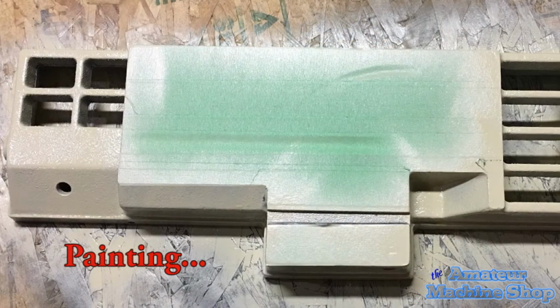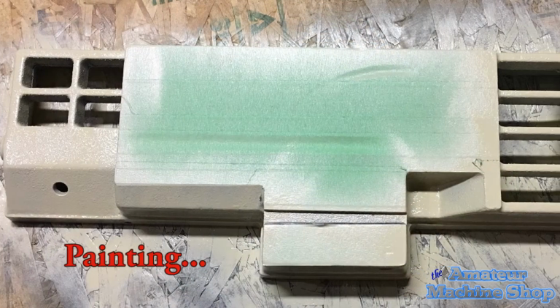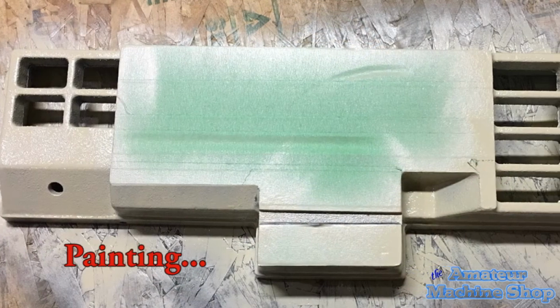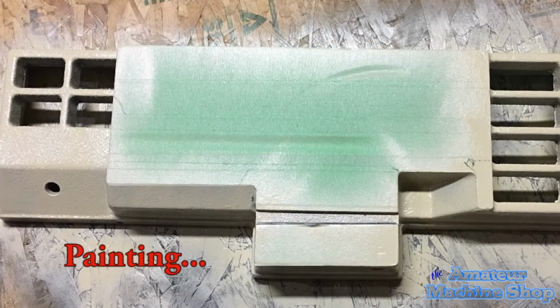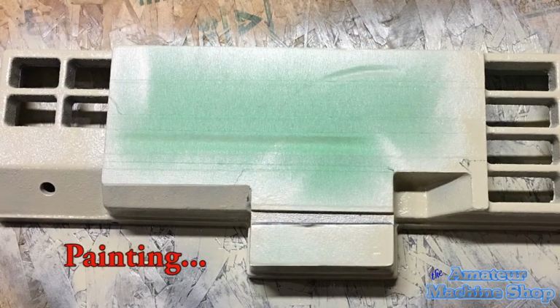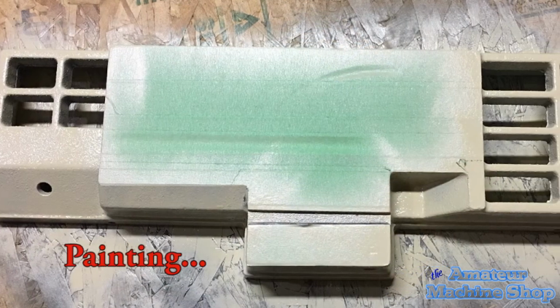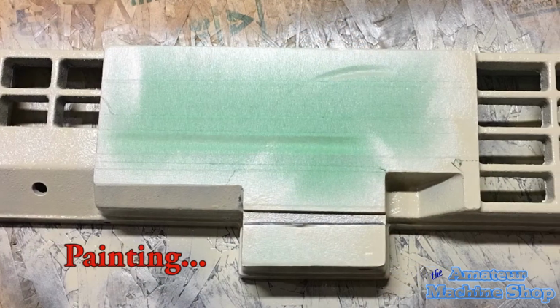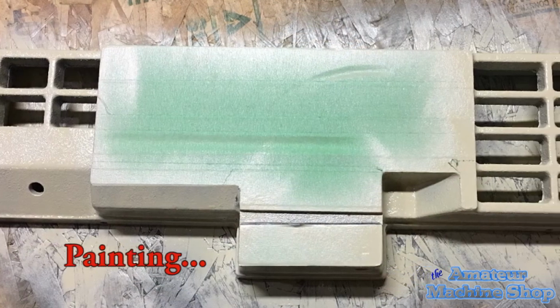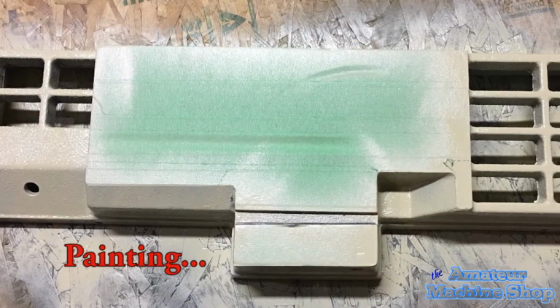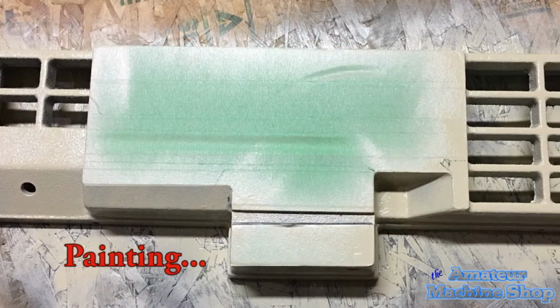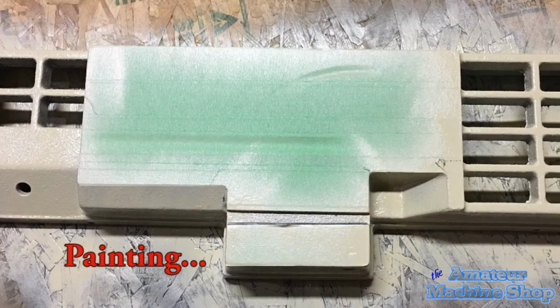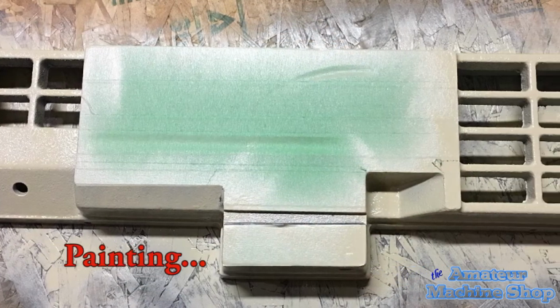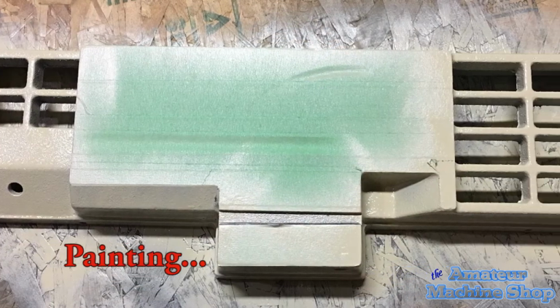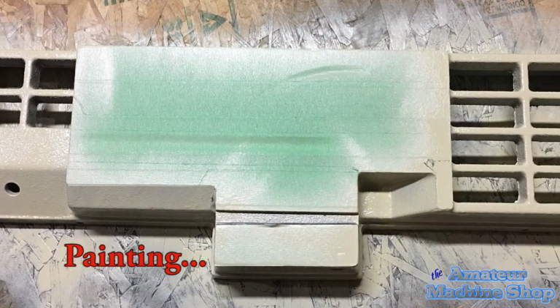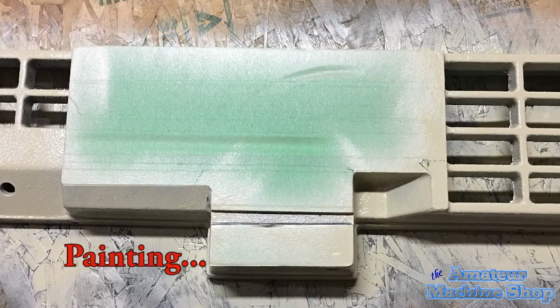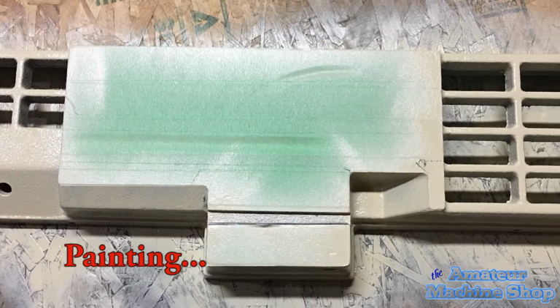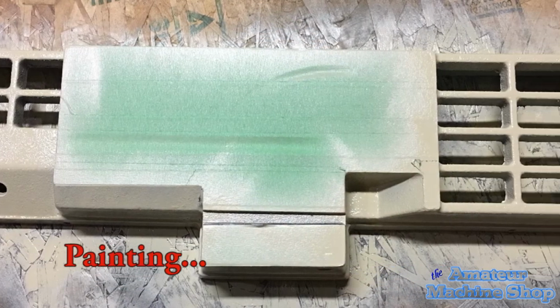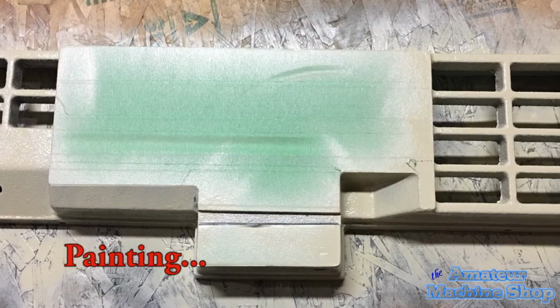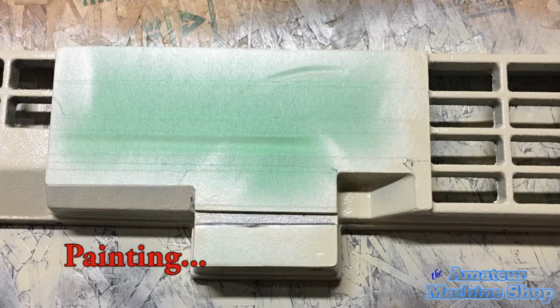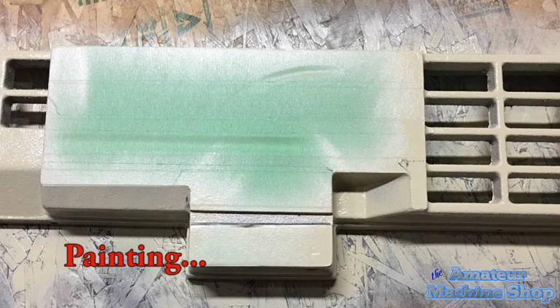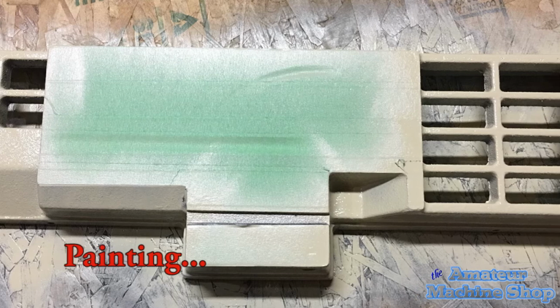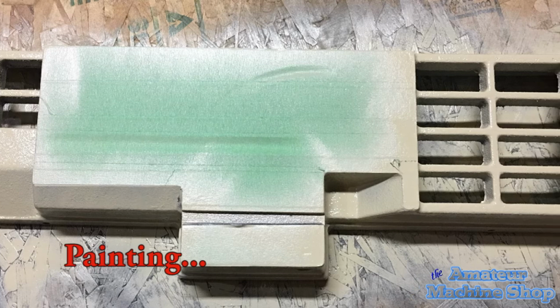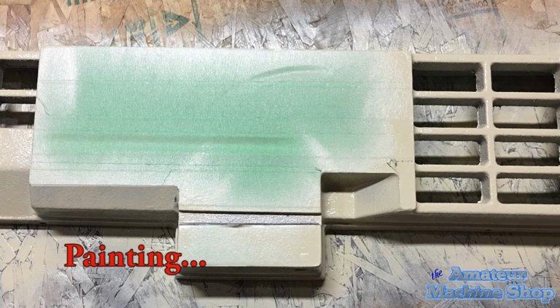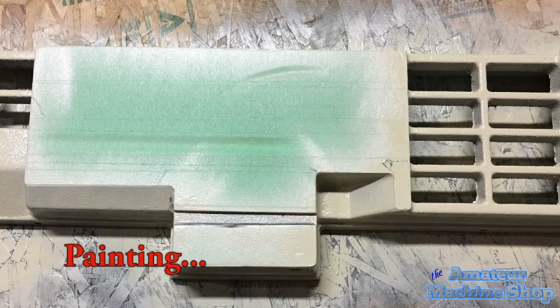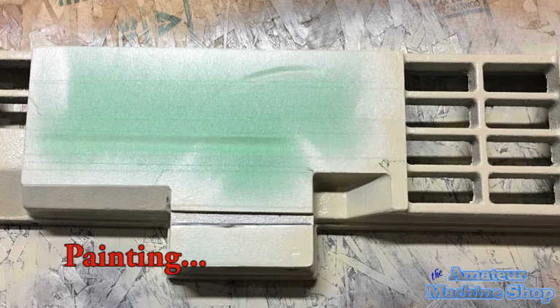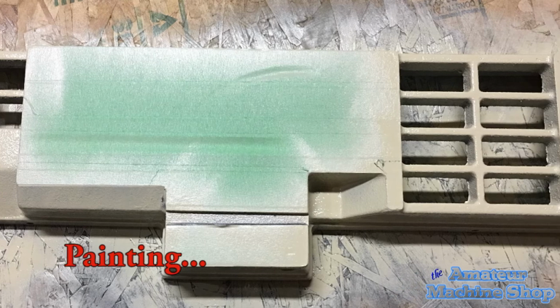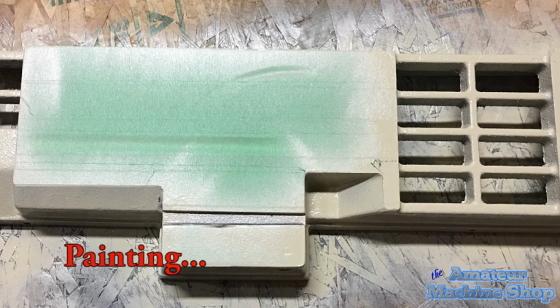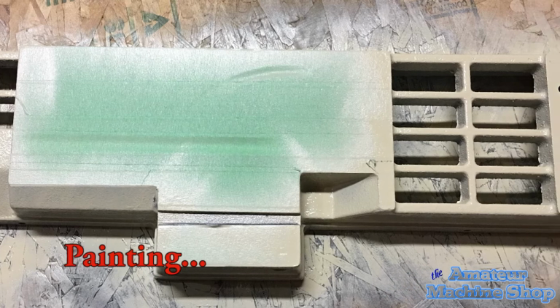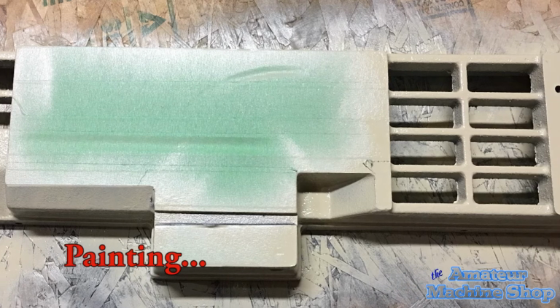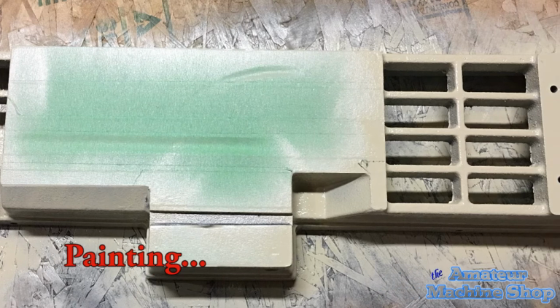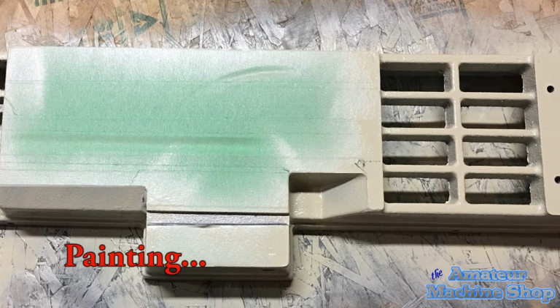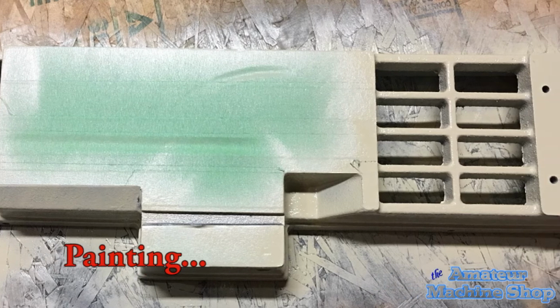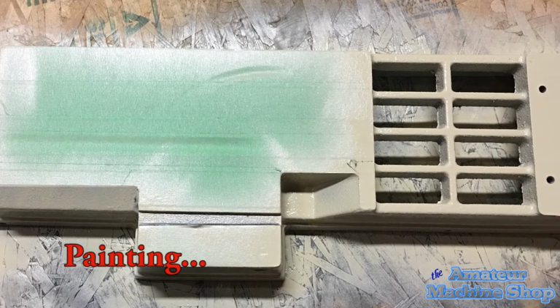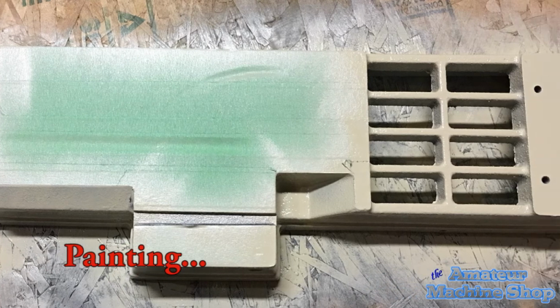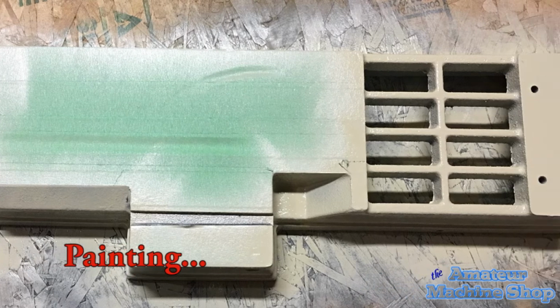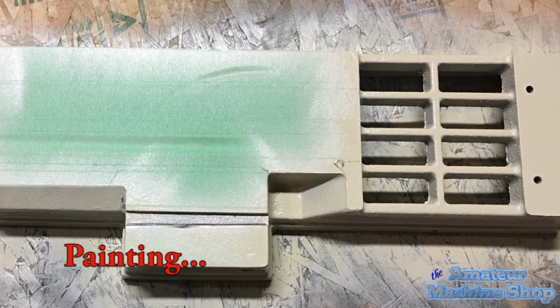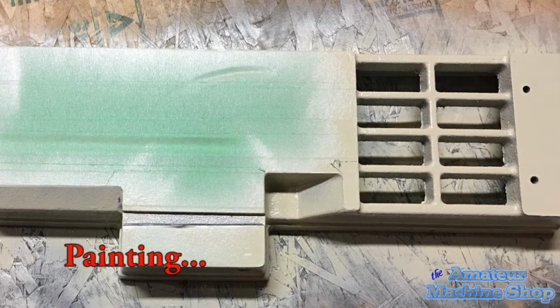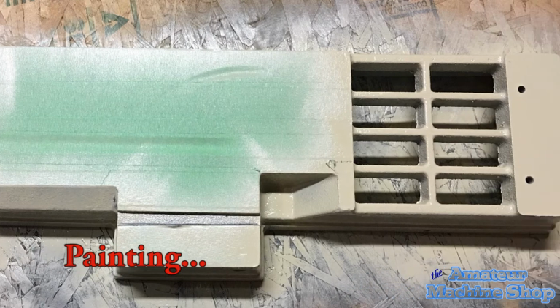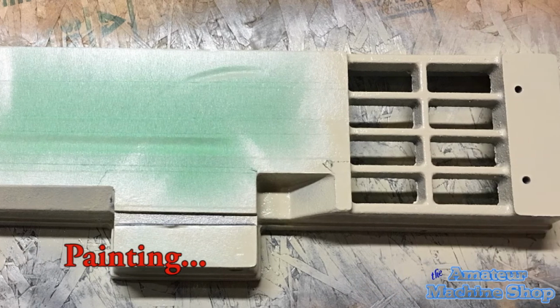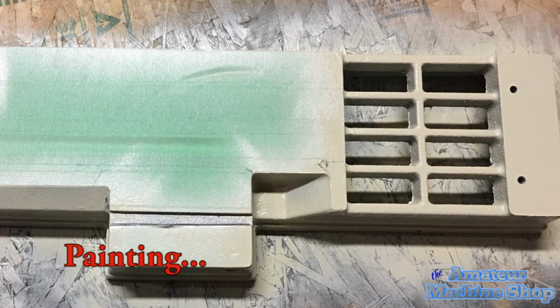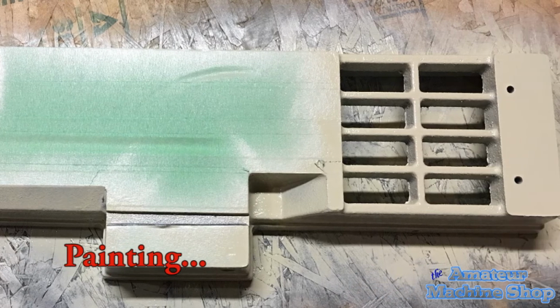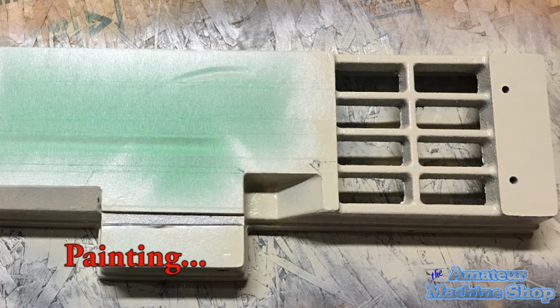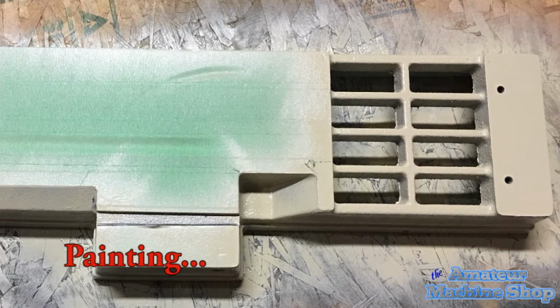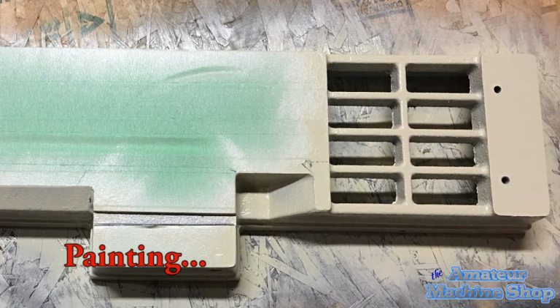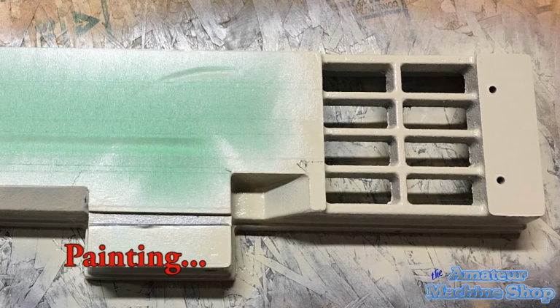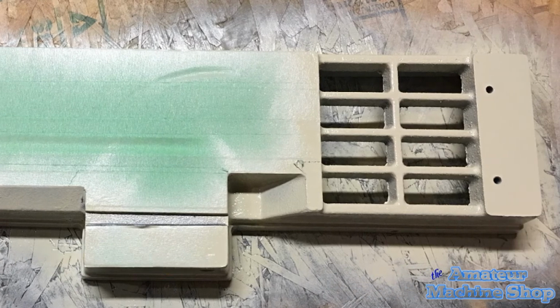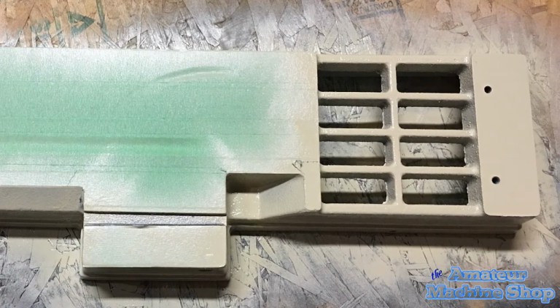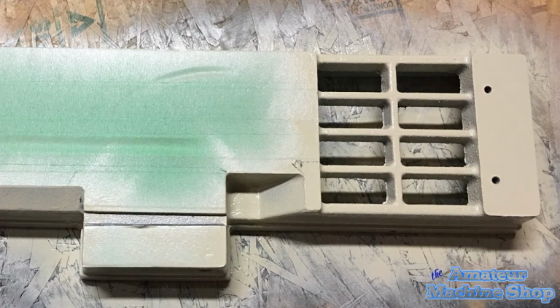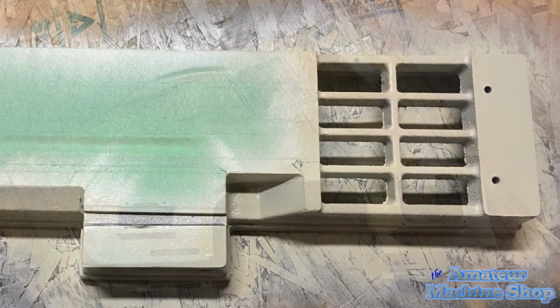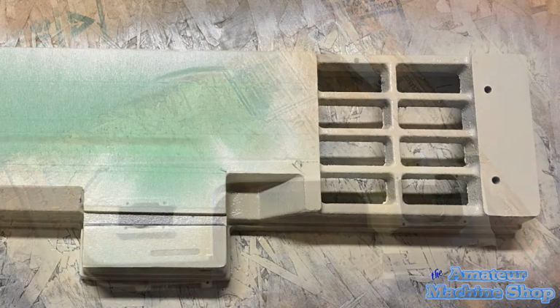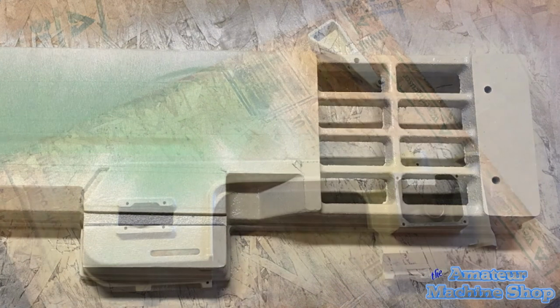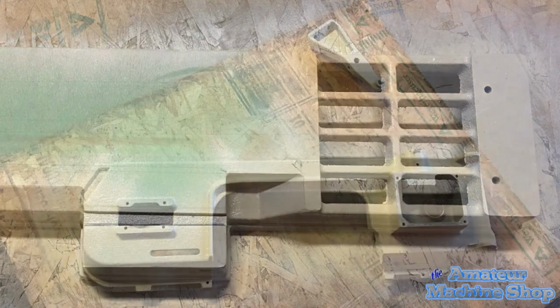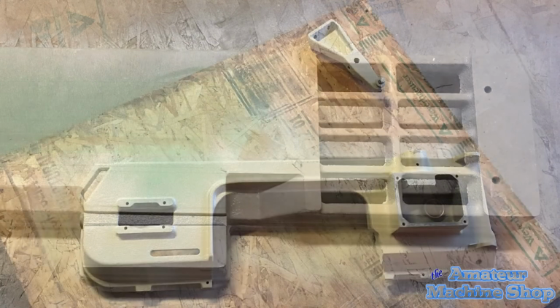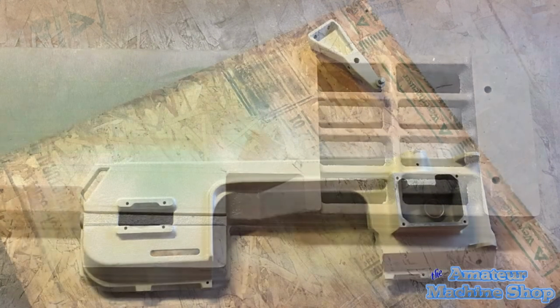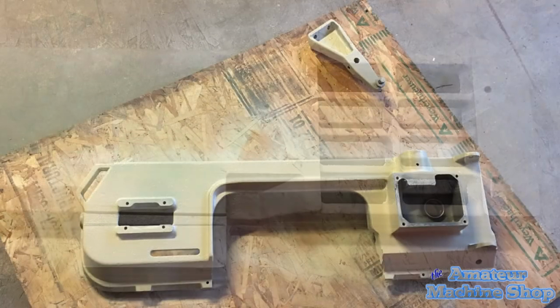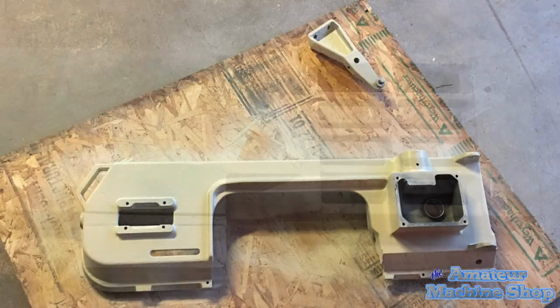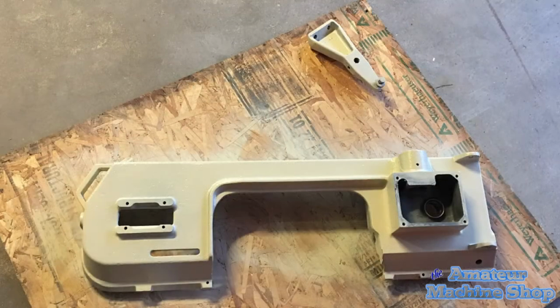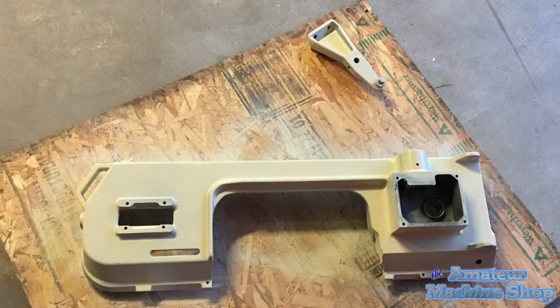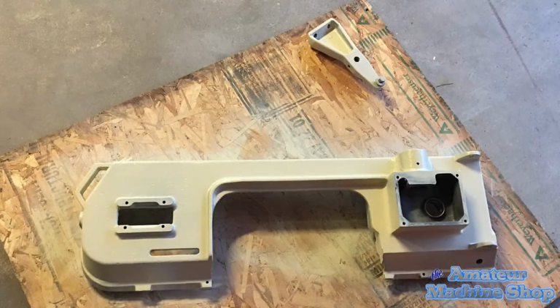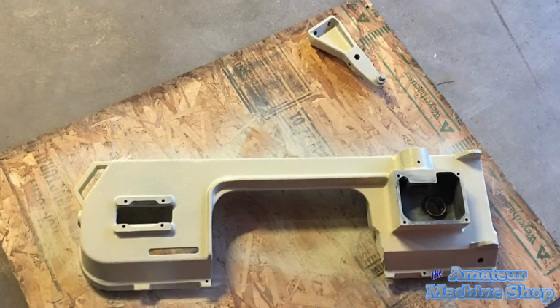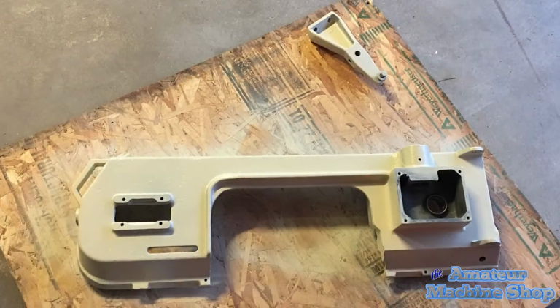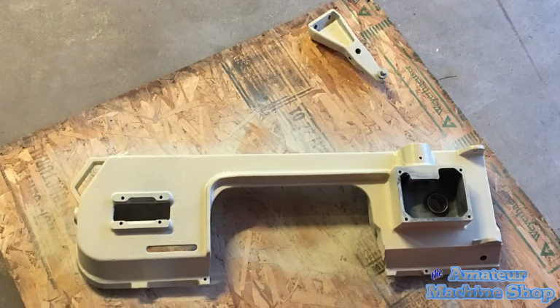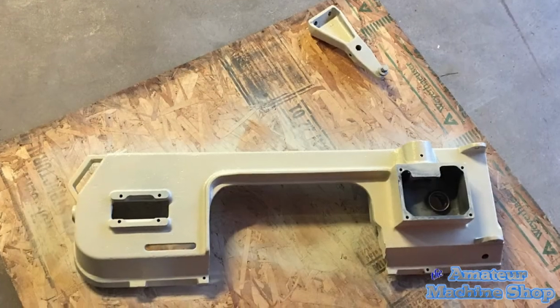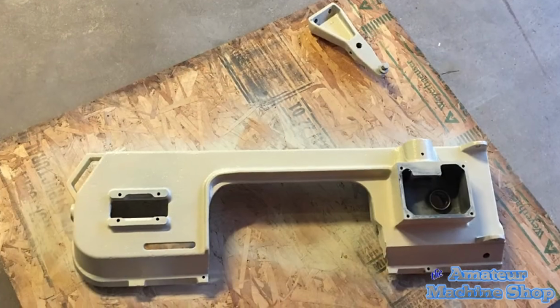The next step was to start painting. I chose beige due to the clean look of the Jet brand tools, and for all the other parts I chose black.